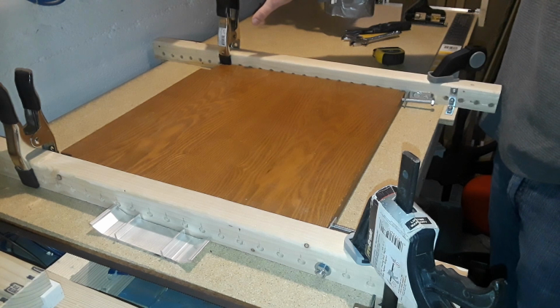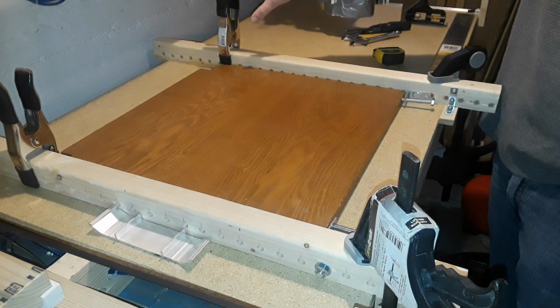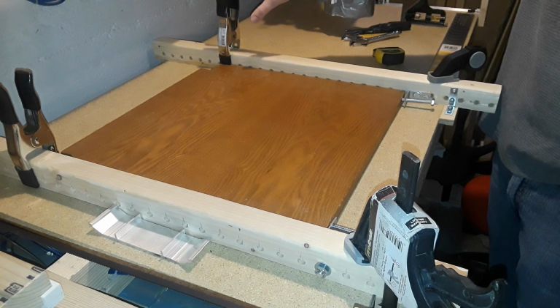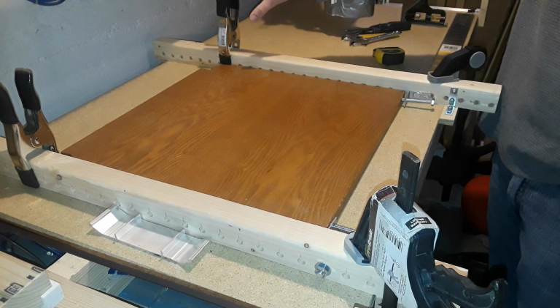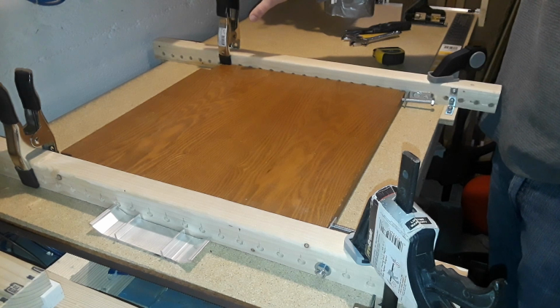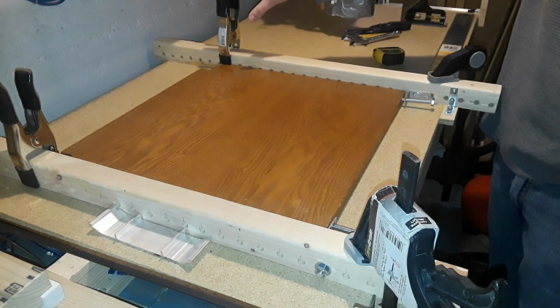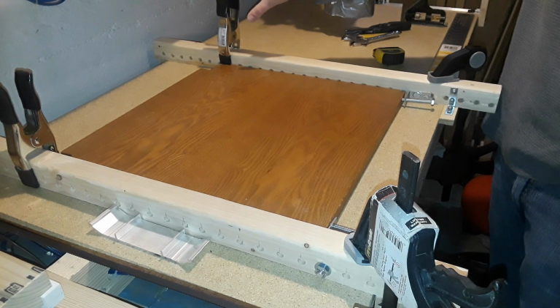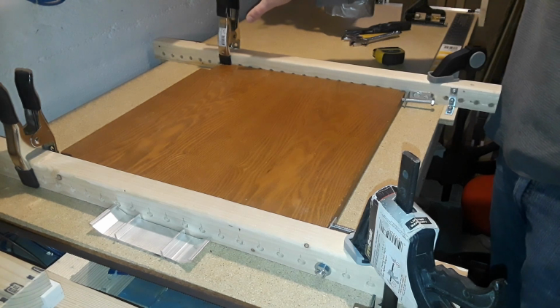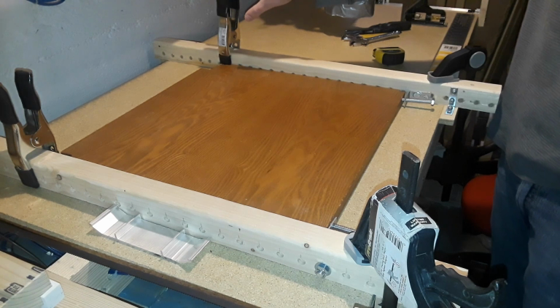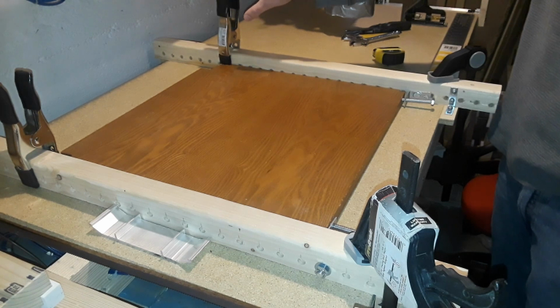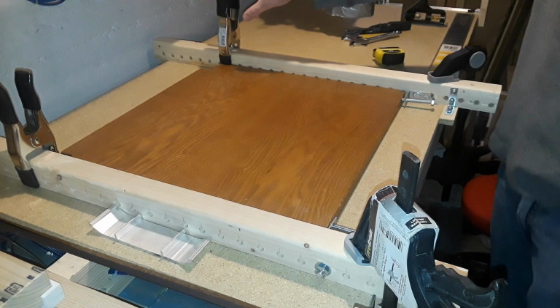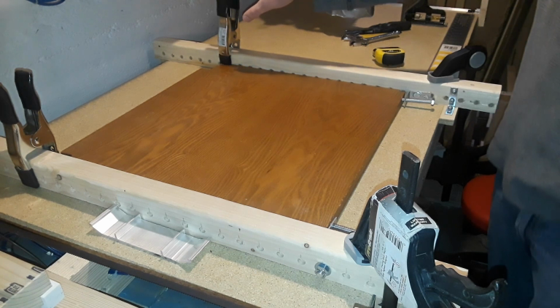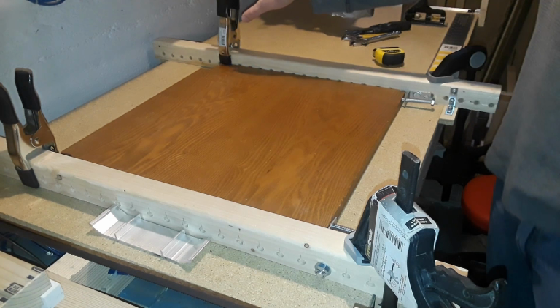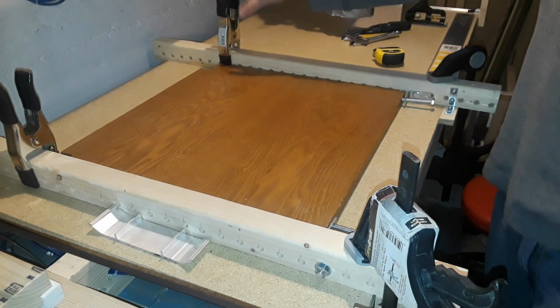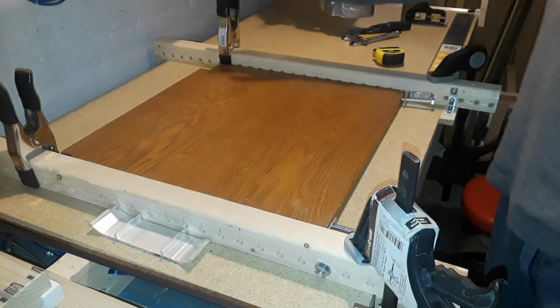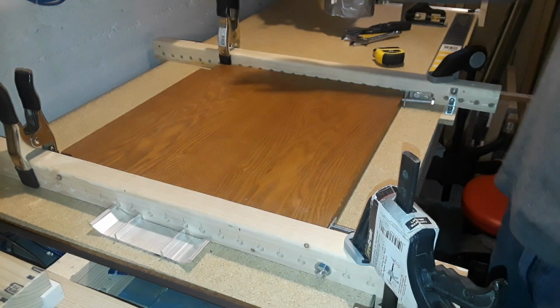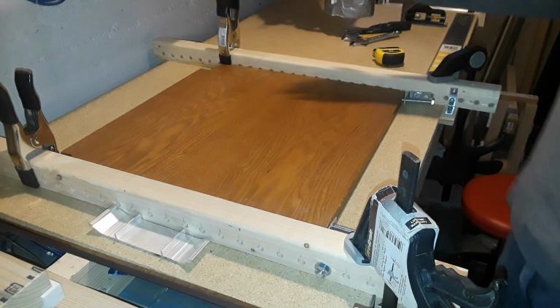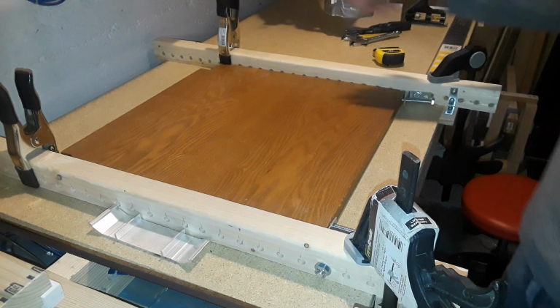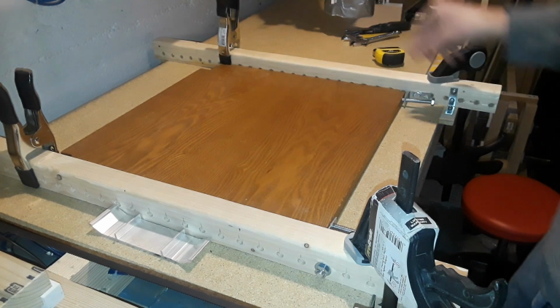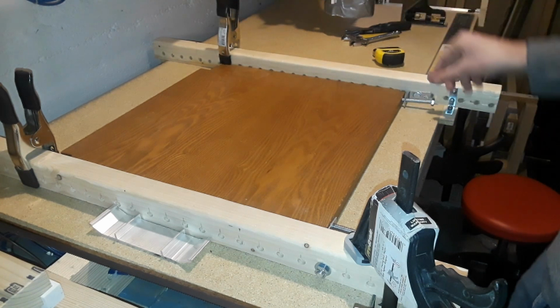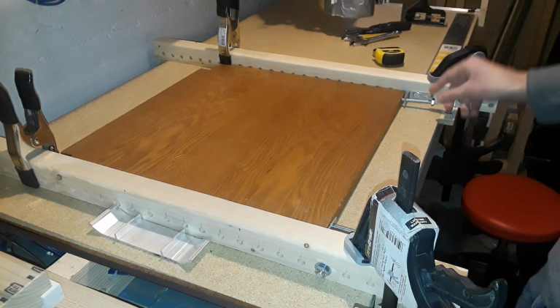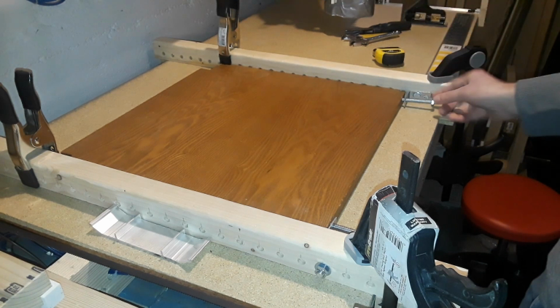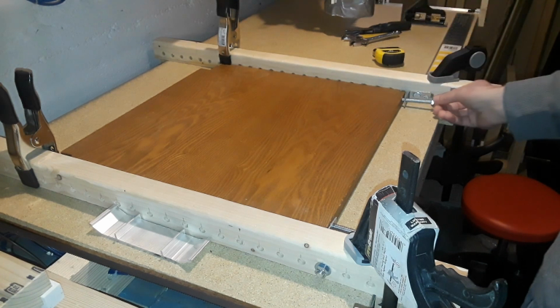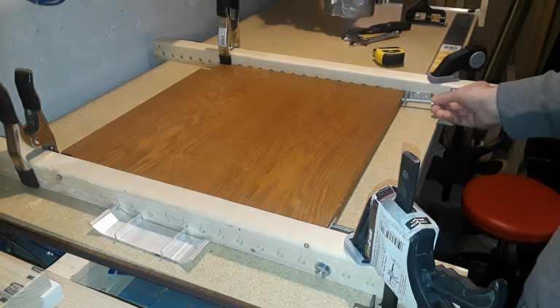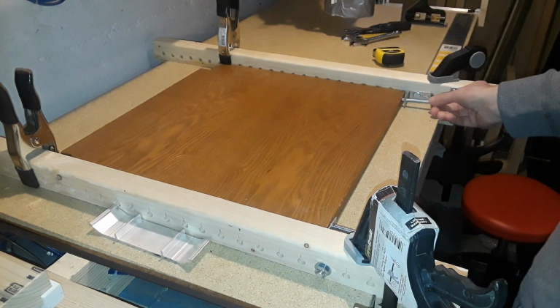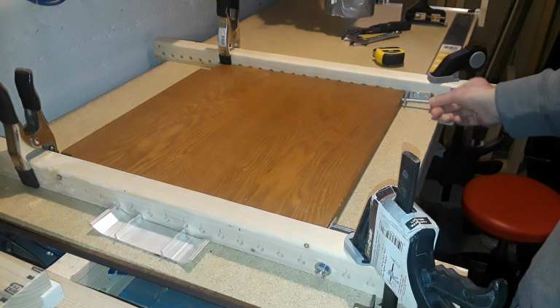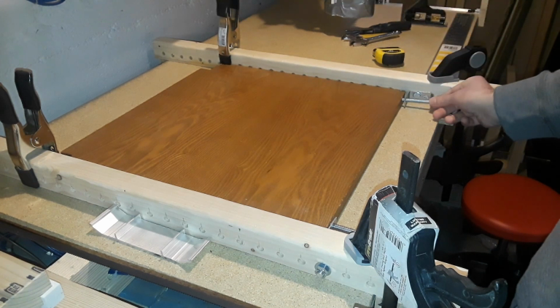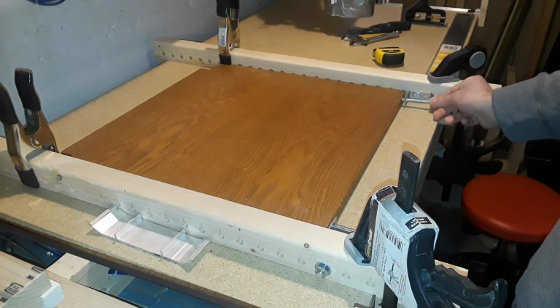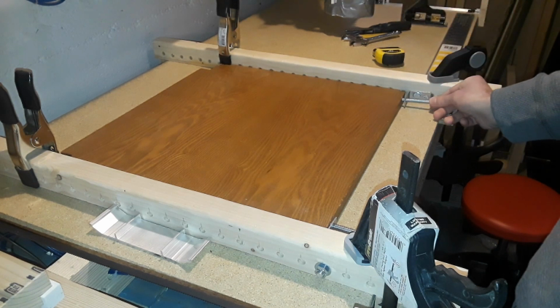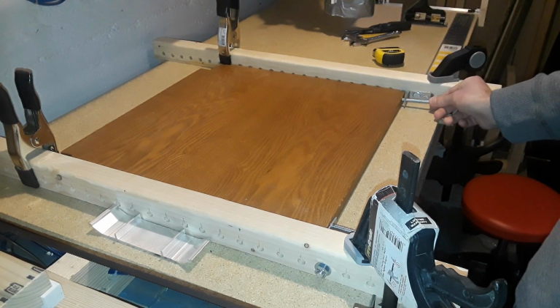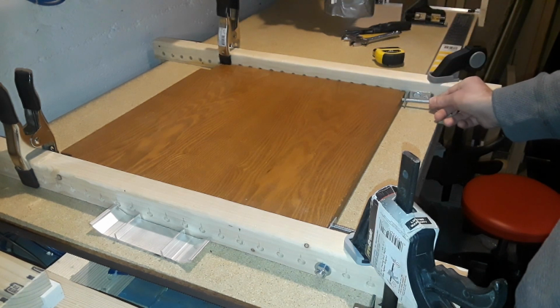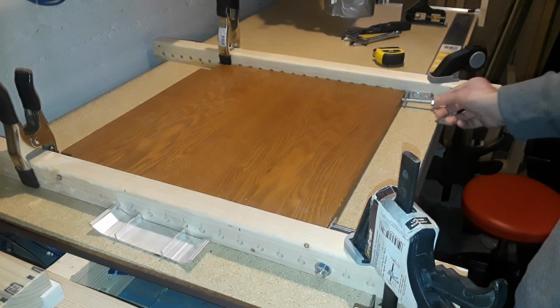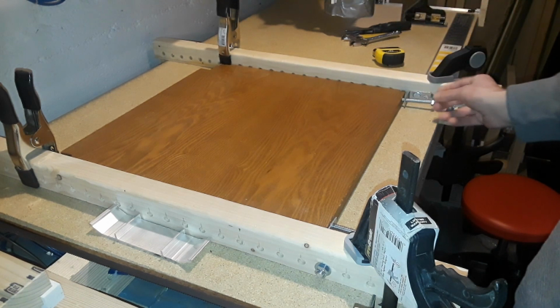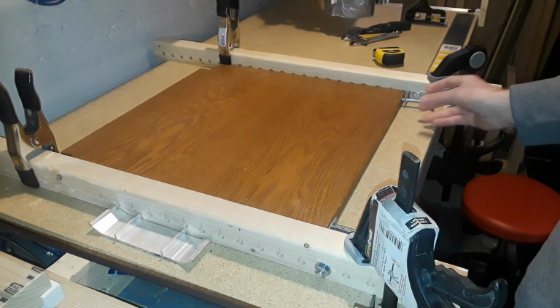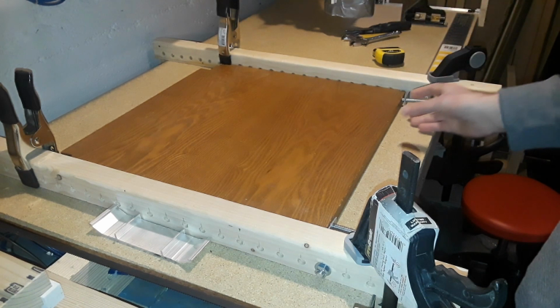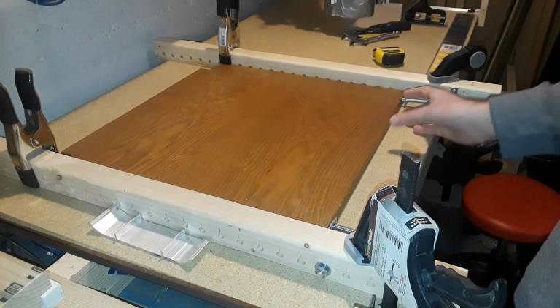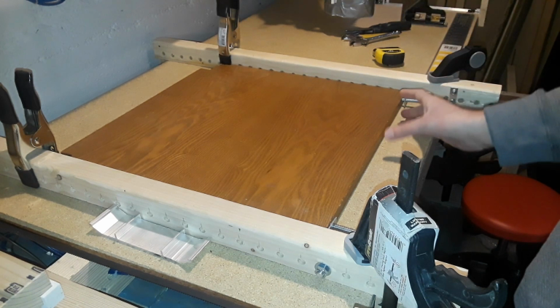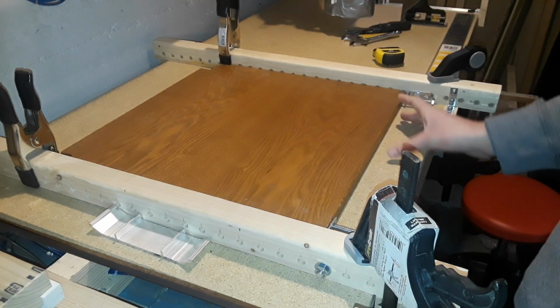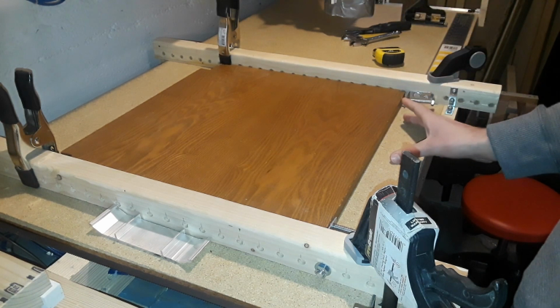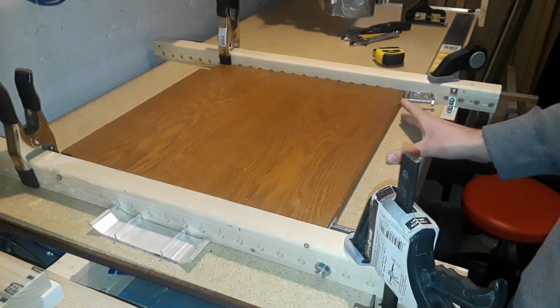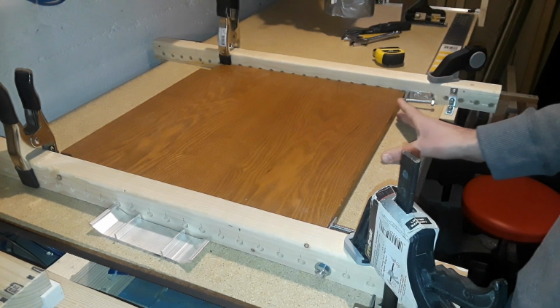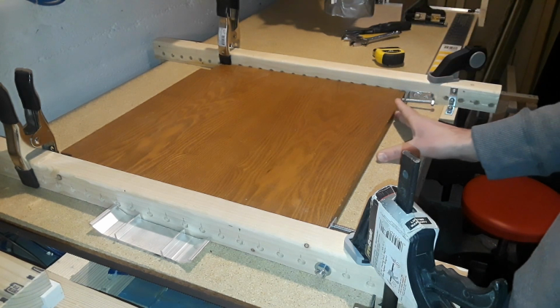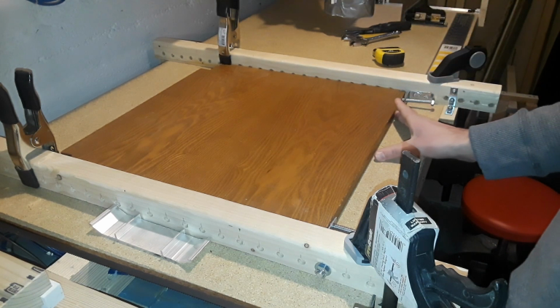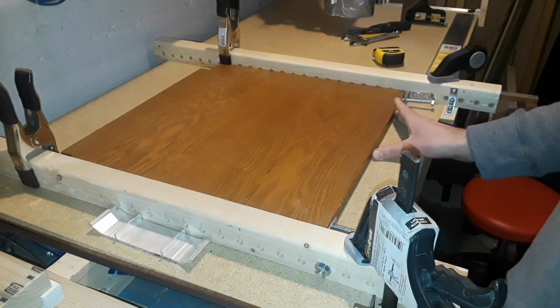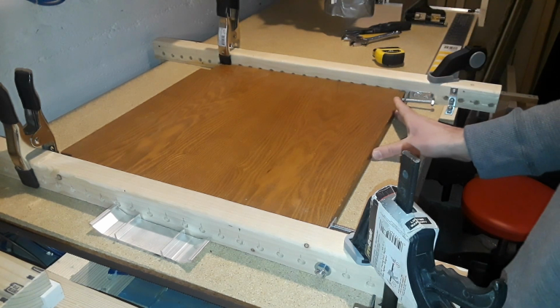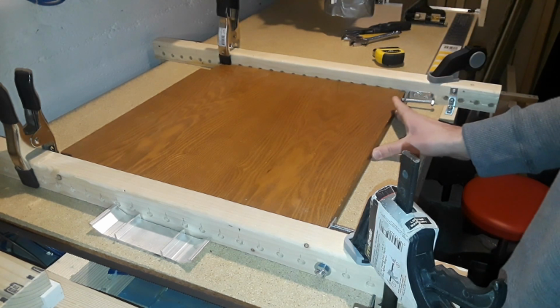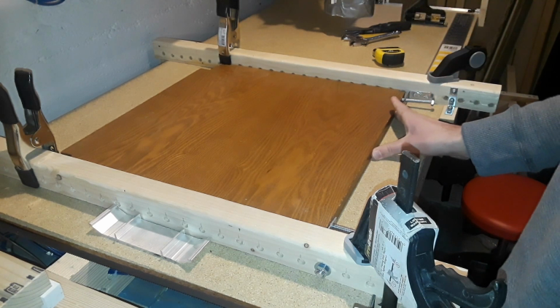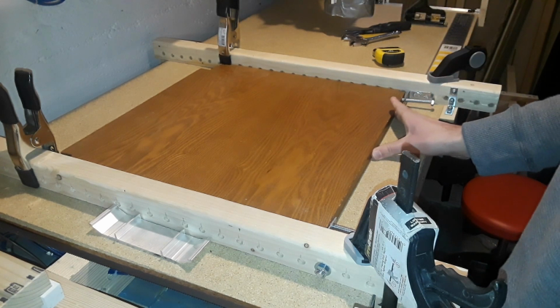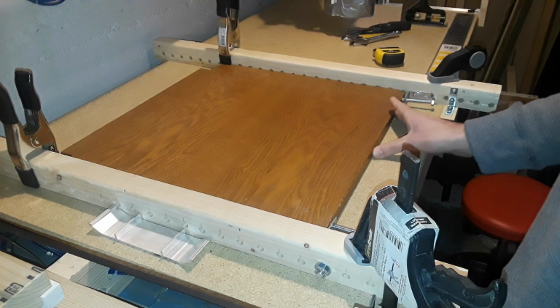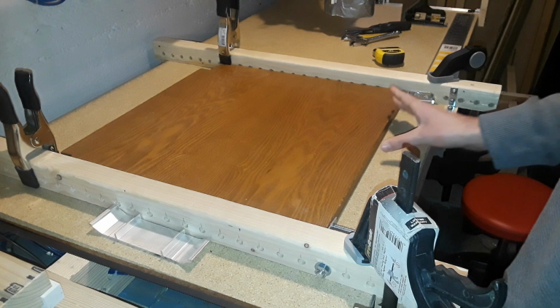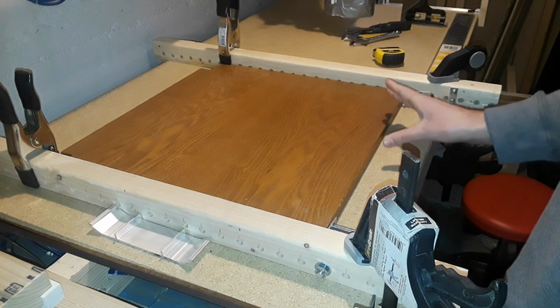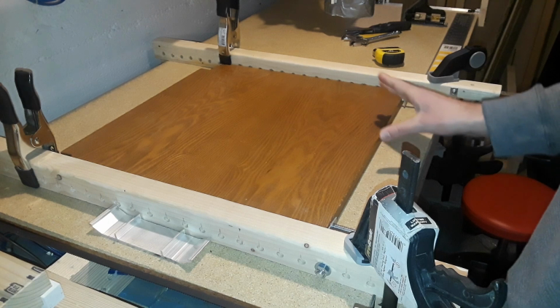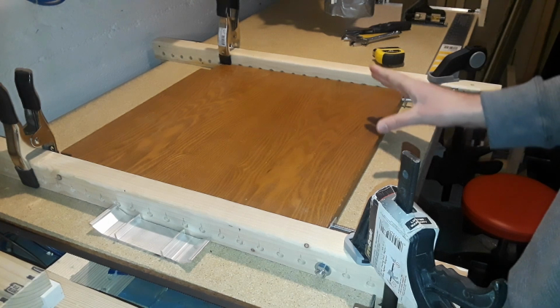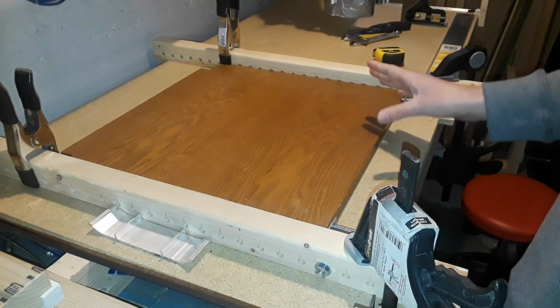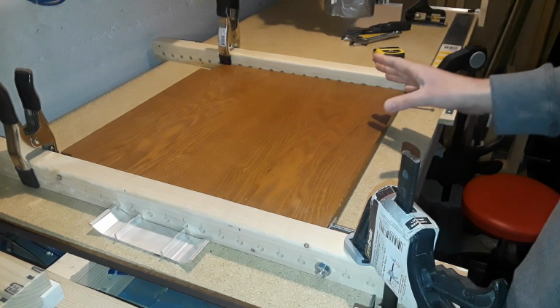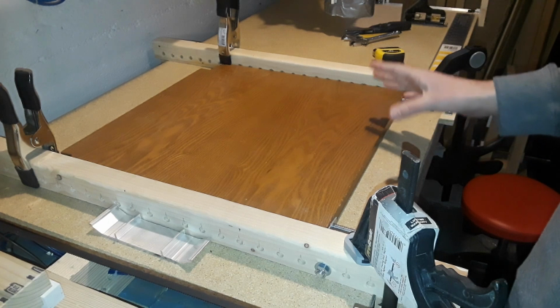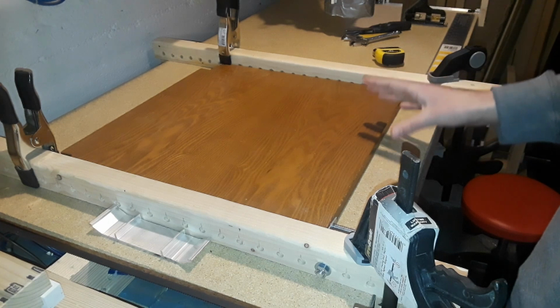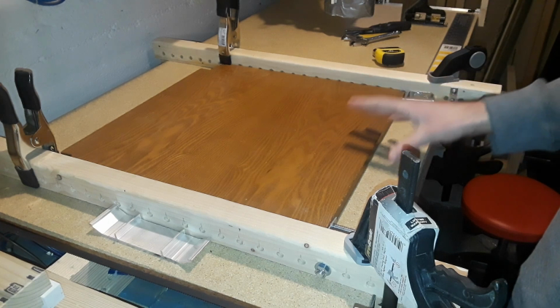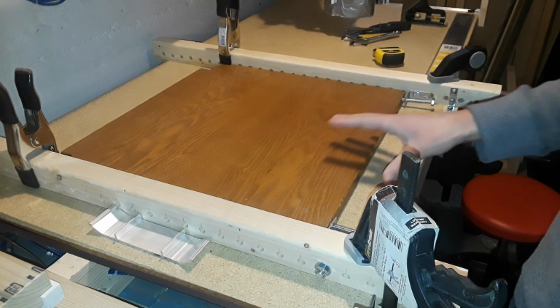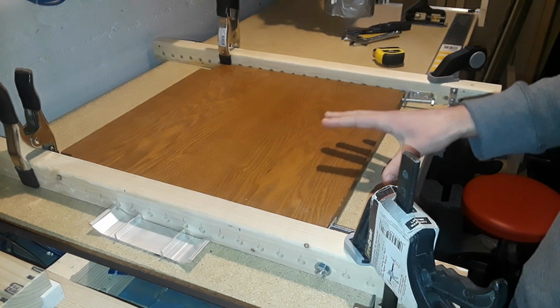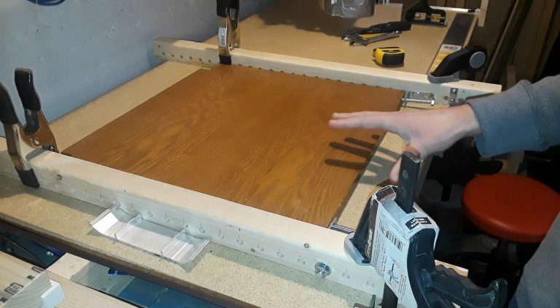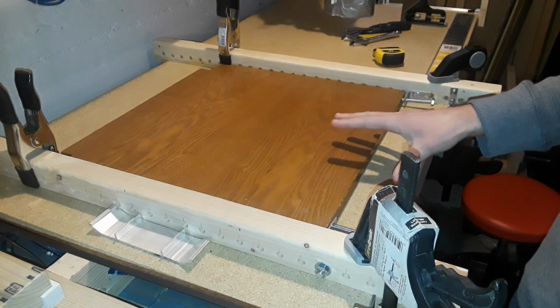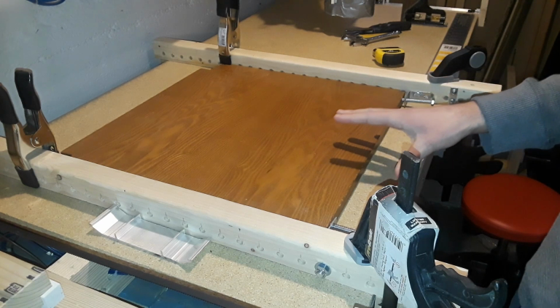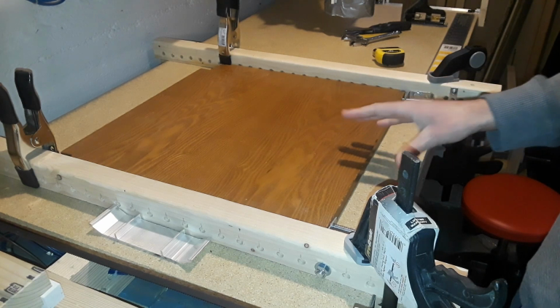At the end here I have this spring clamp to serve as a stationary block, so when I screw the bolt in it just clamps the wood down on our table.